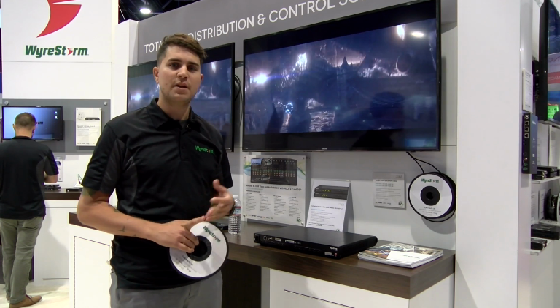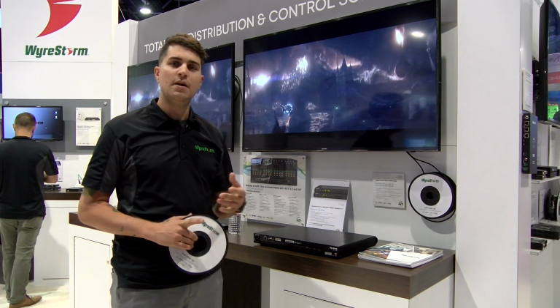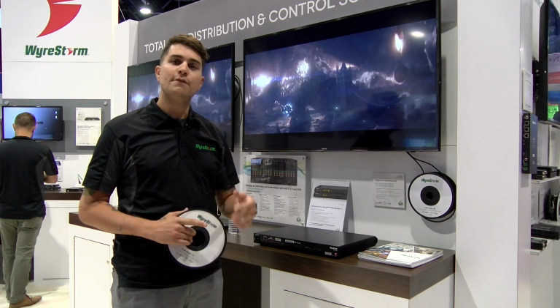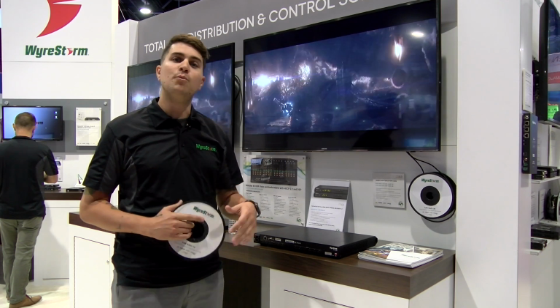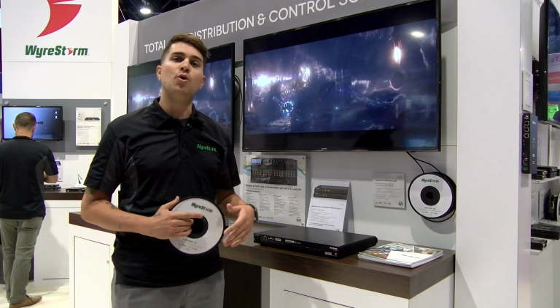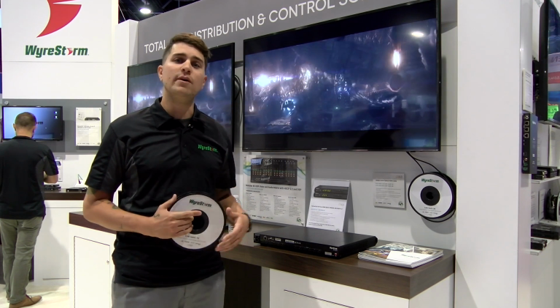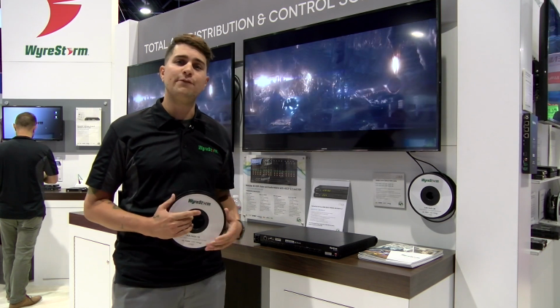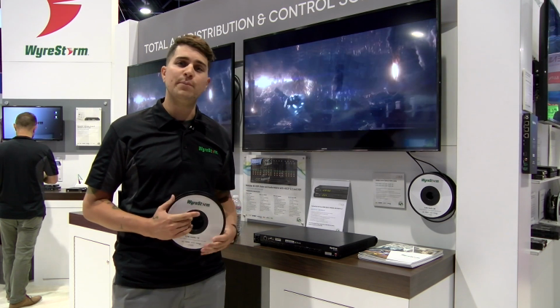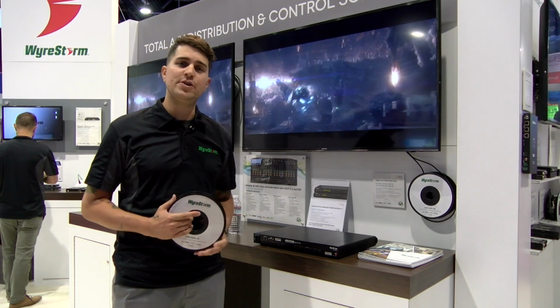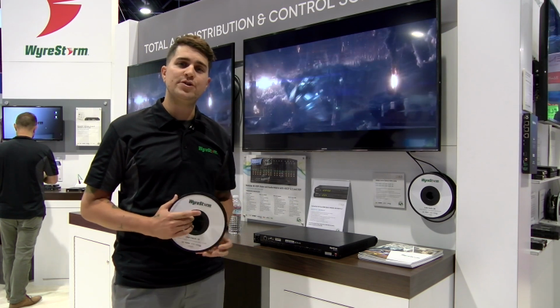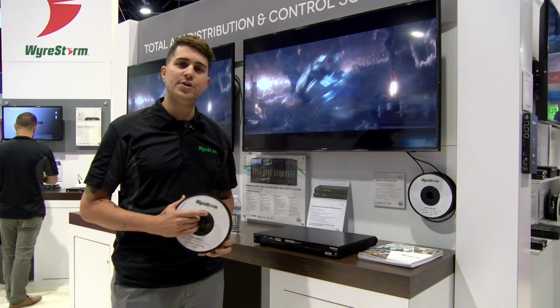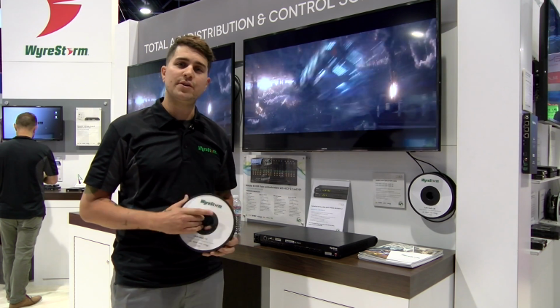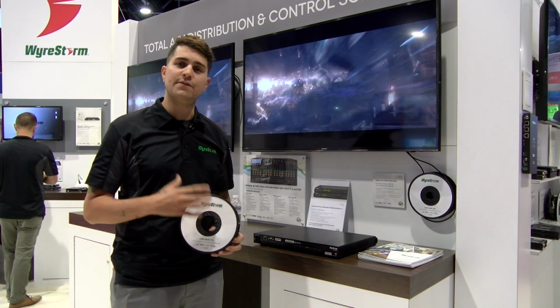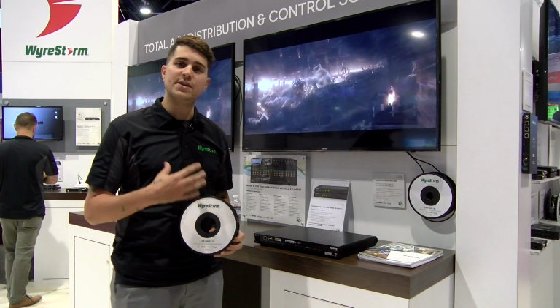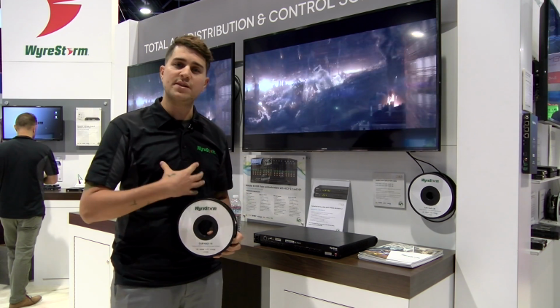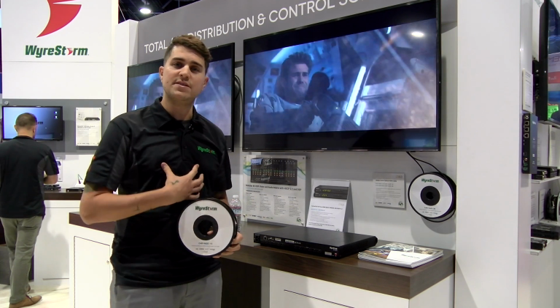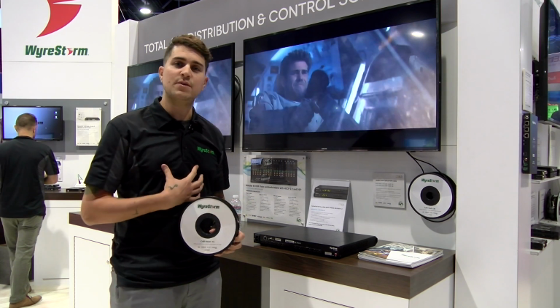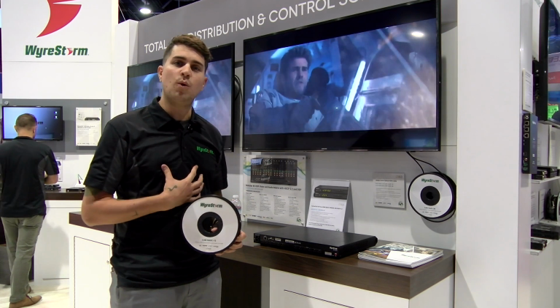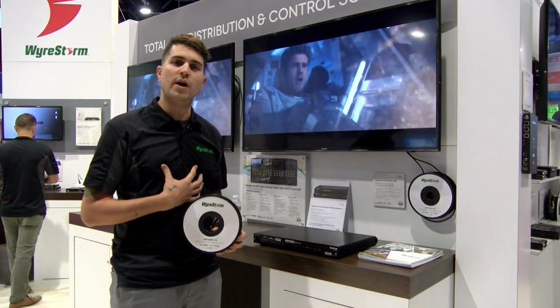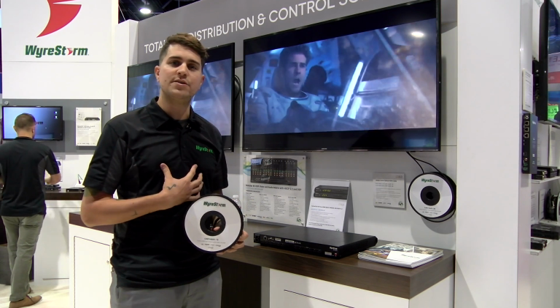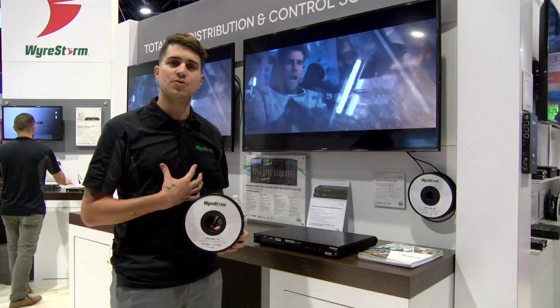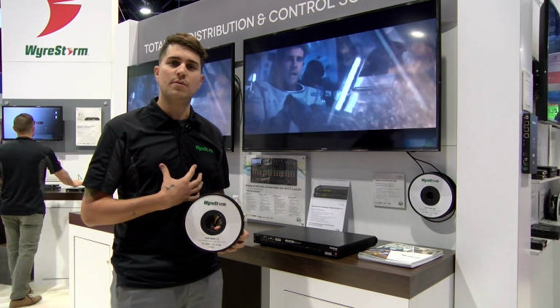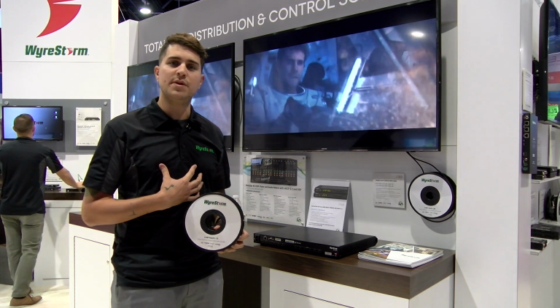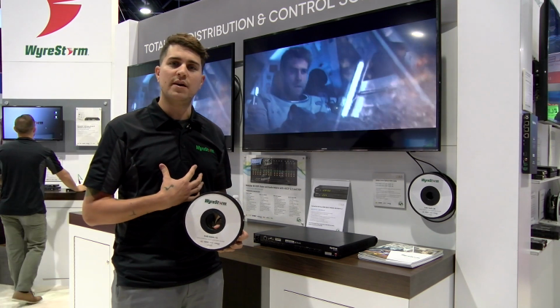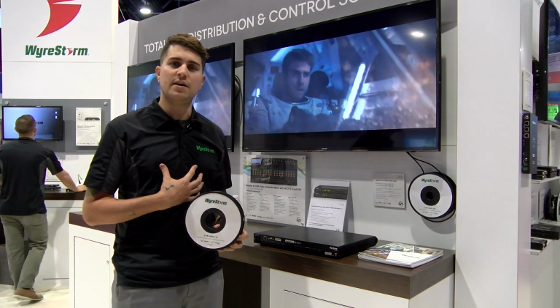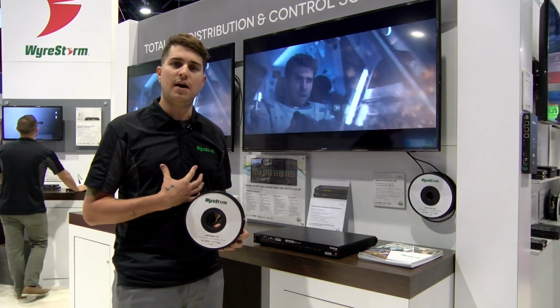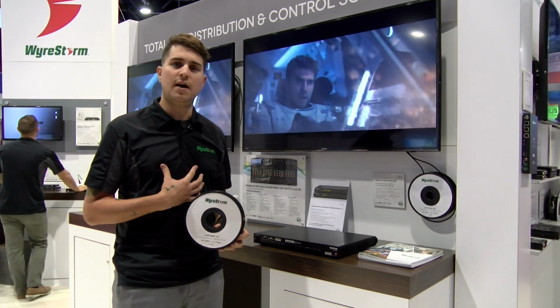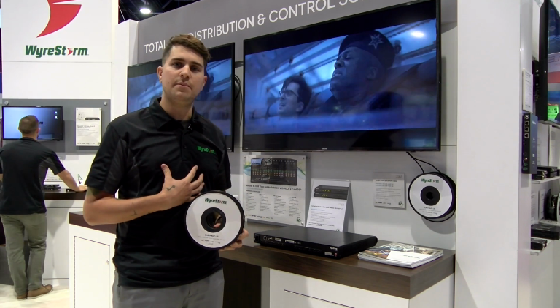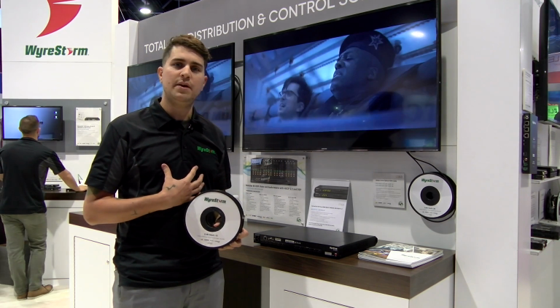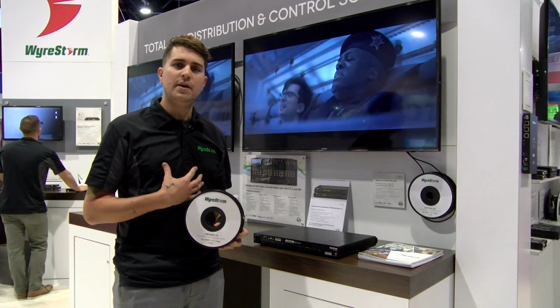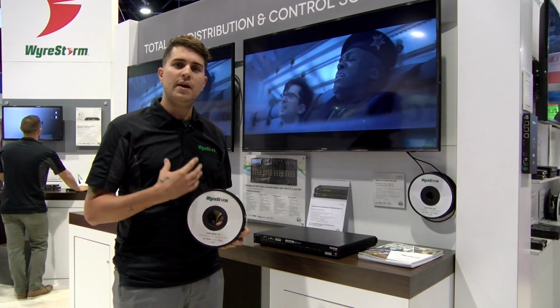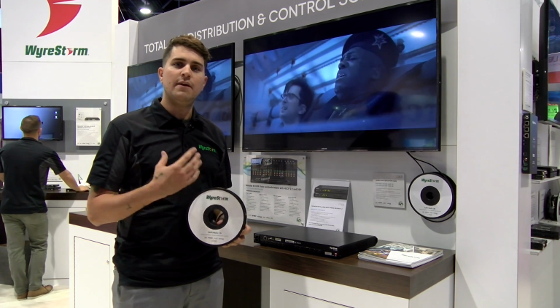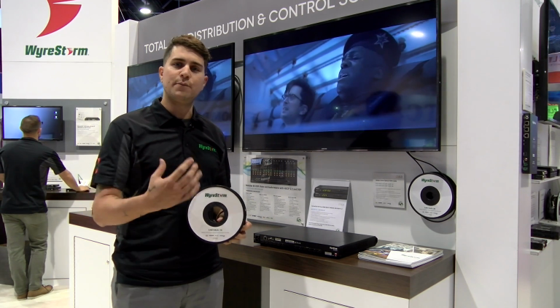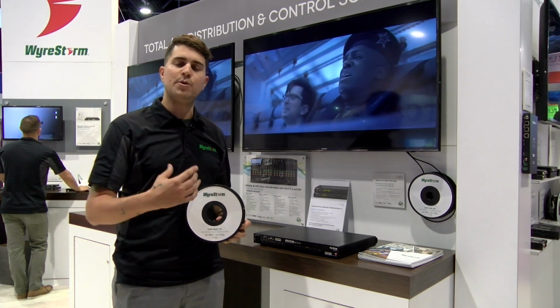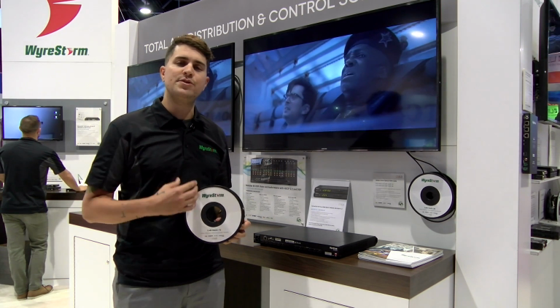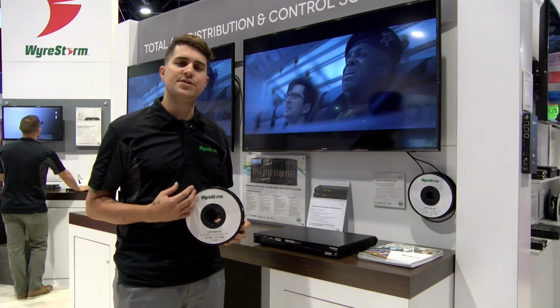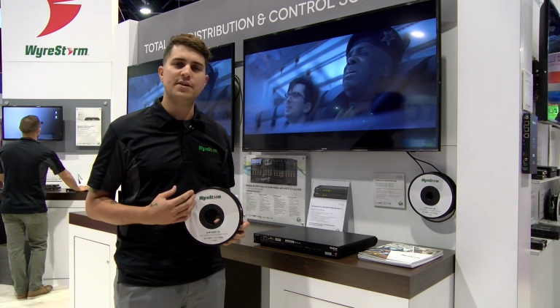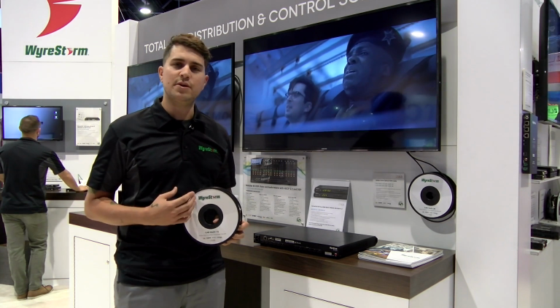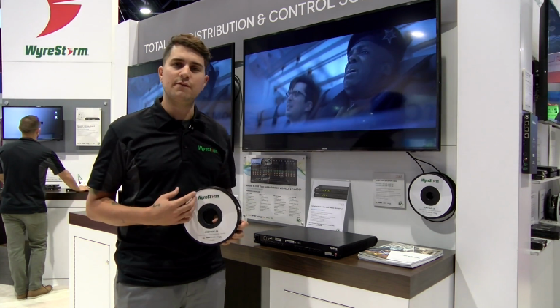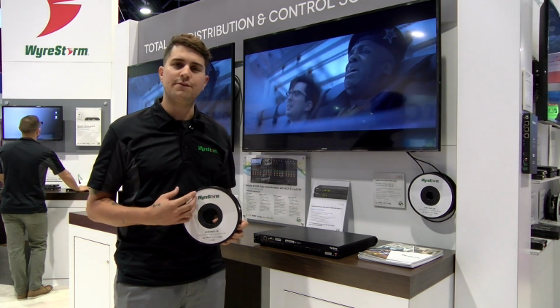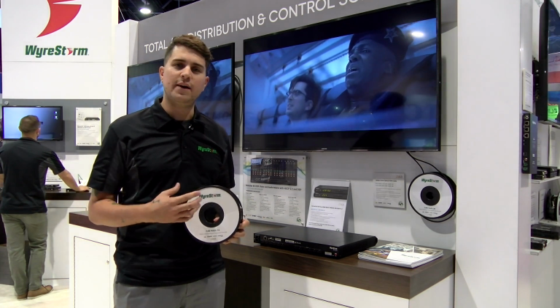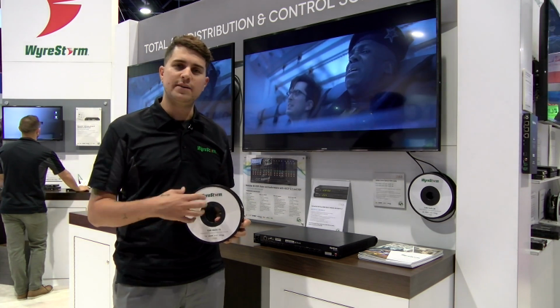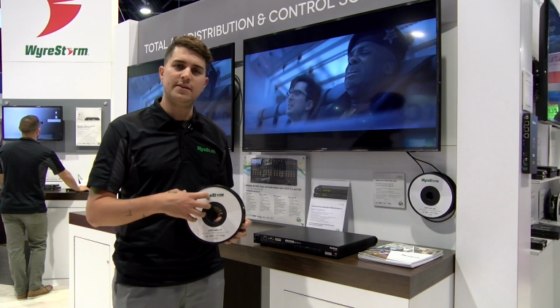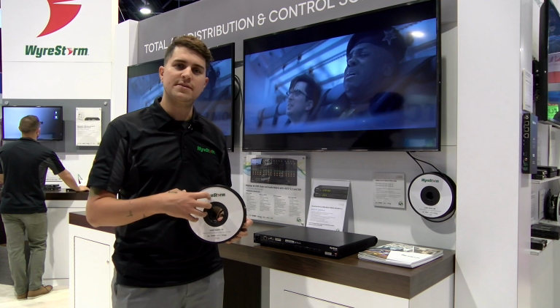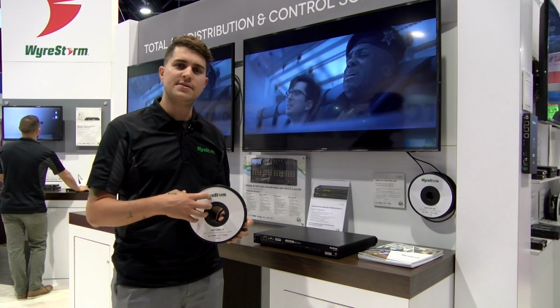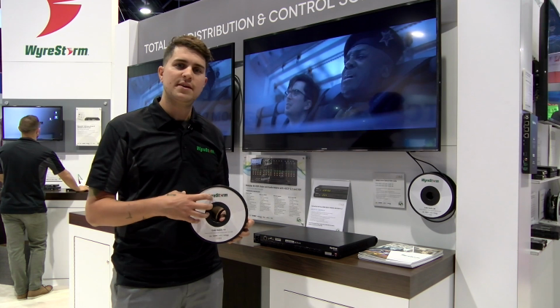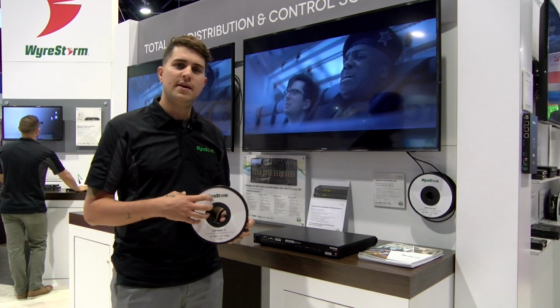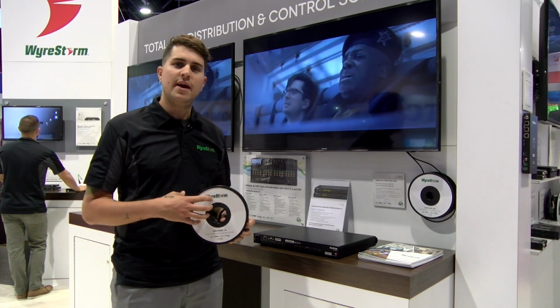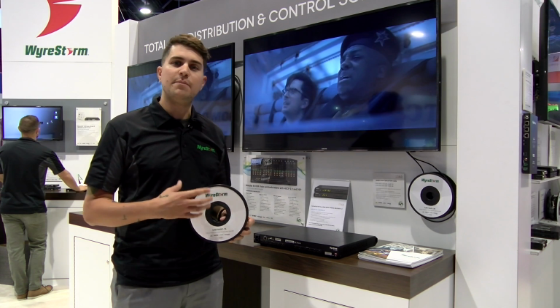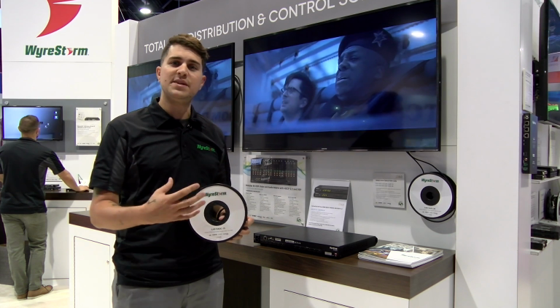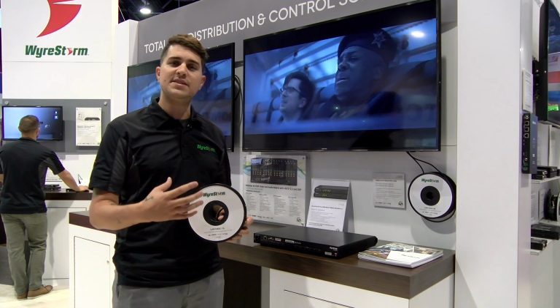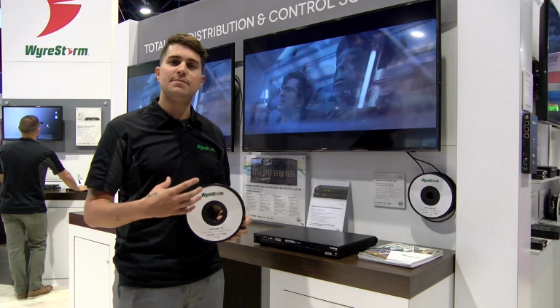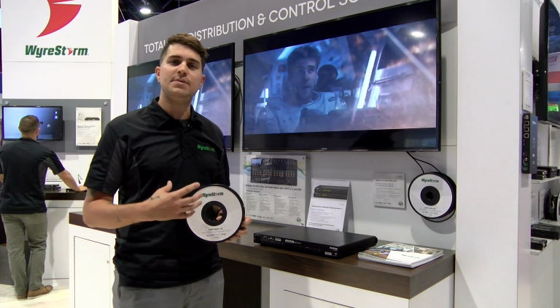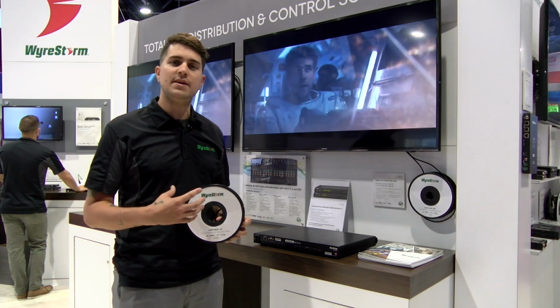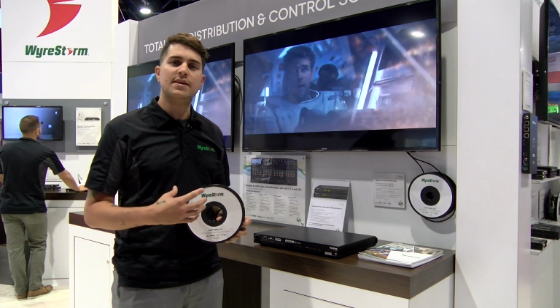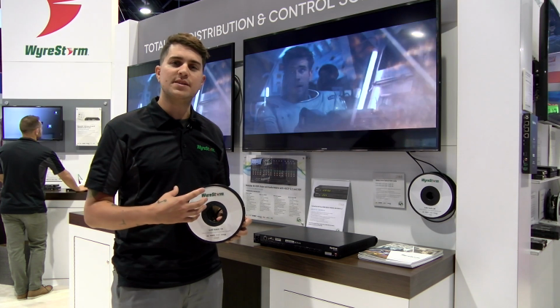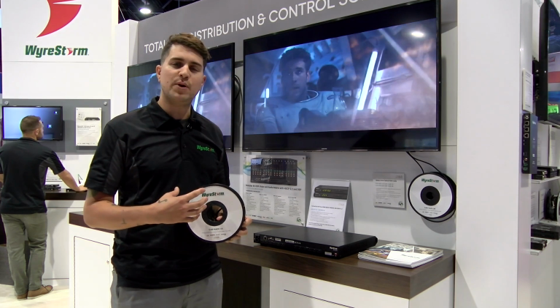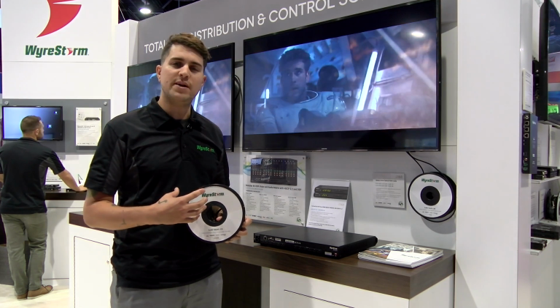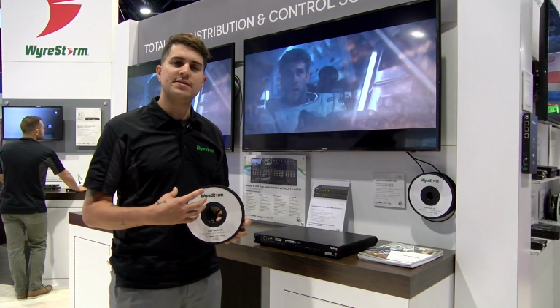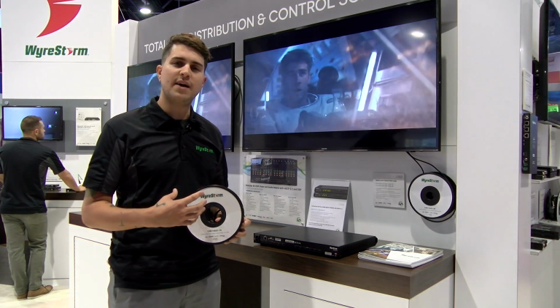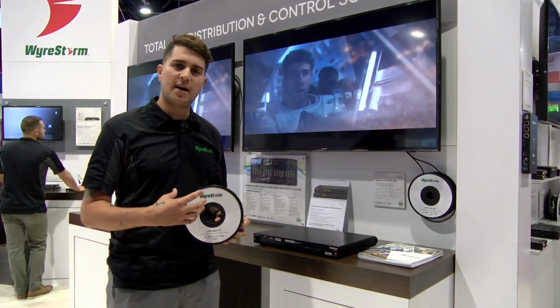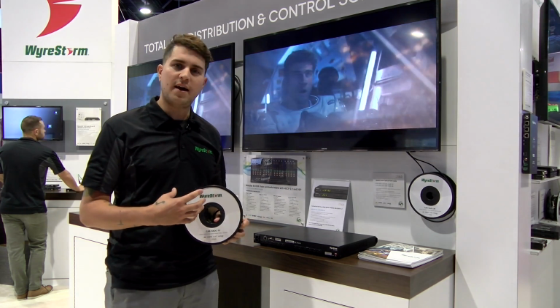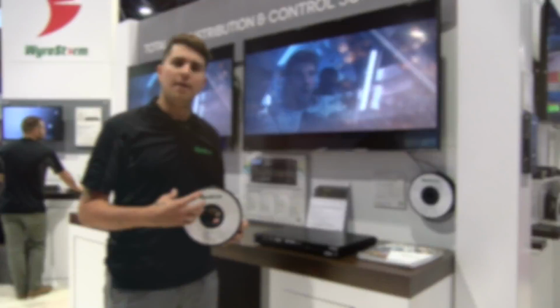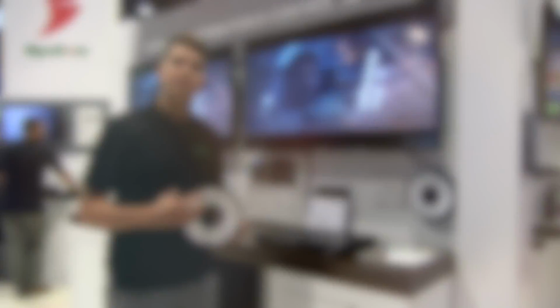For more information you can visit us at wirestorm.com, and for purchasing you can find these at bzbexpress.com.